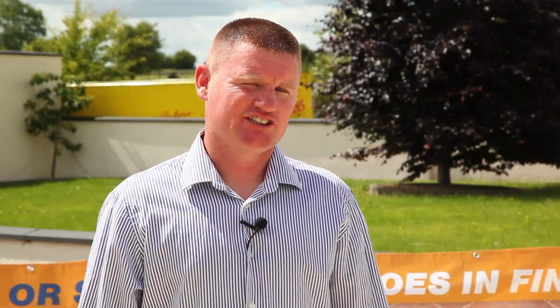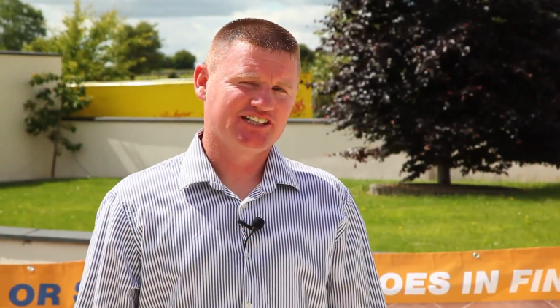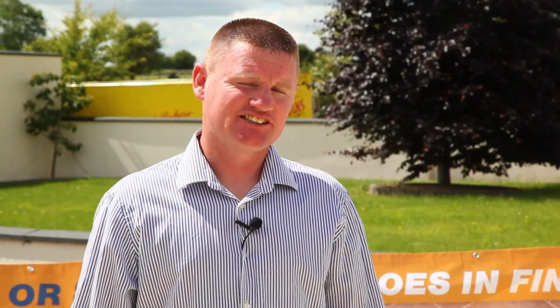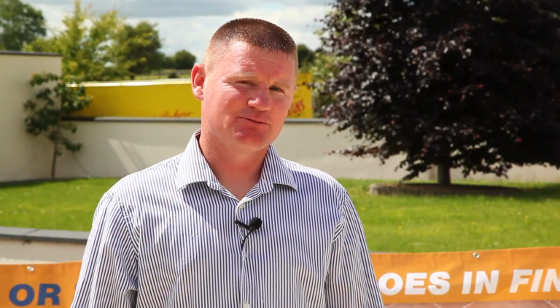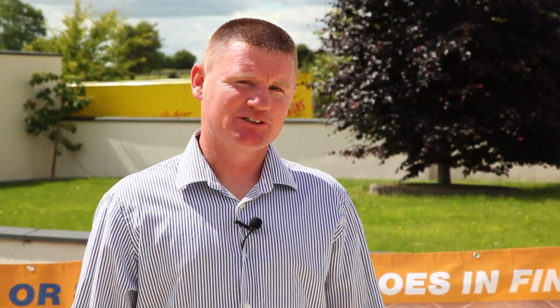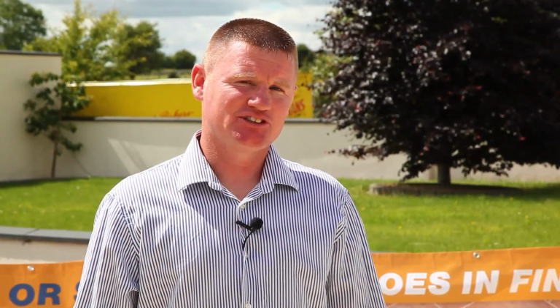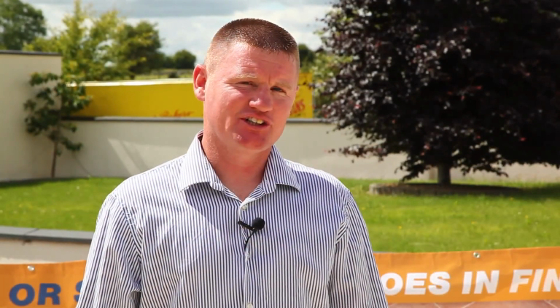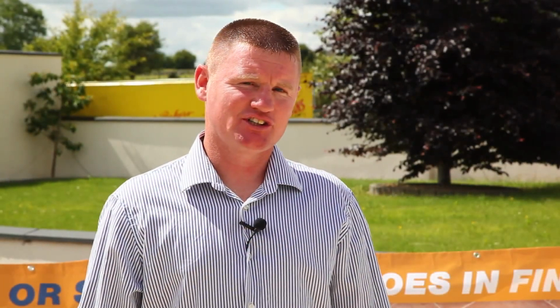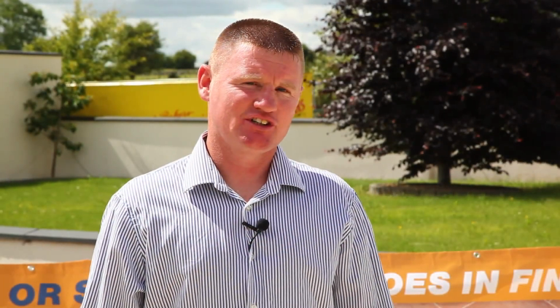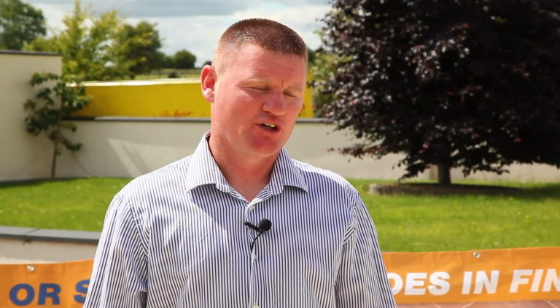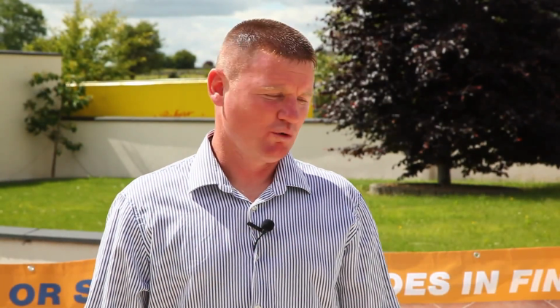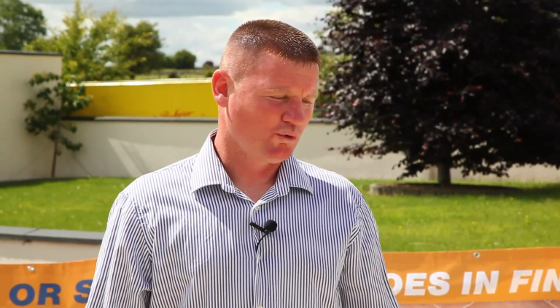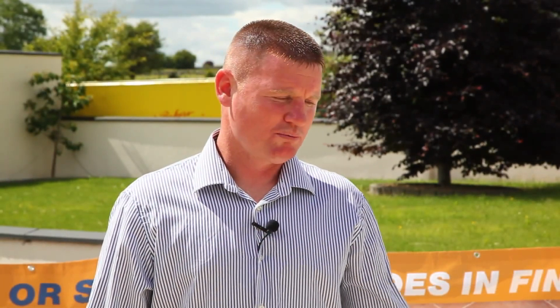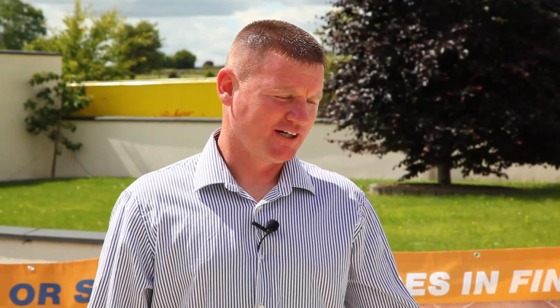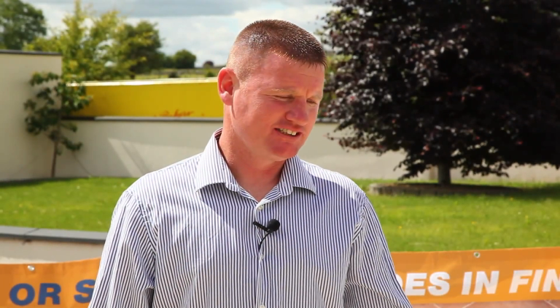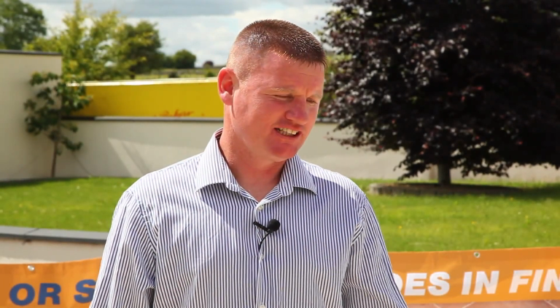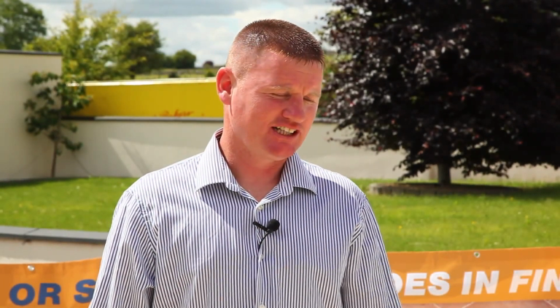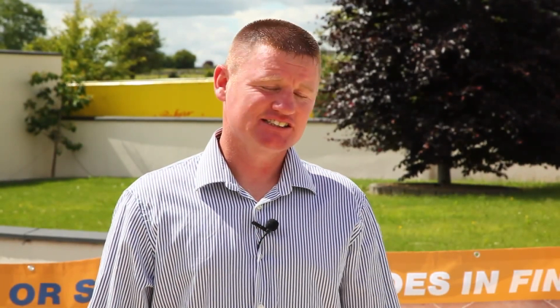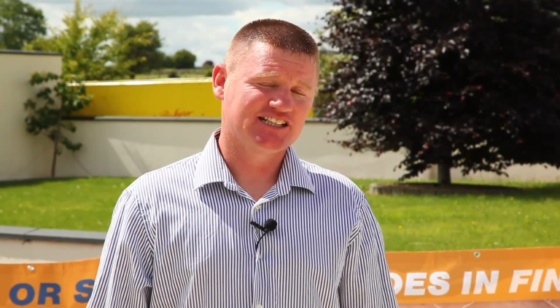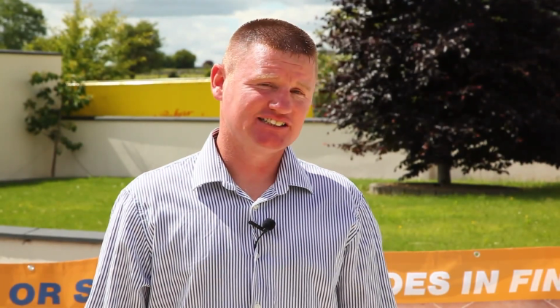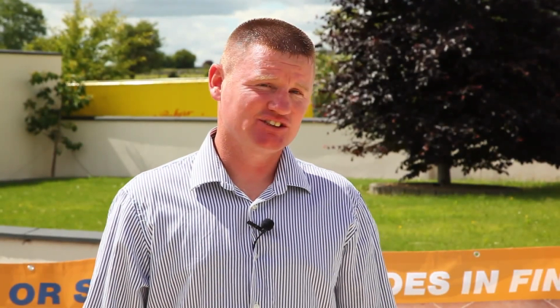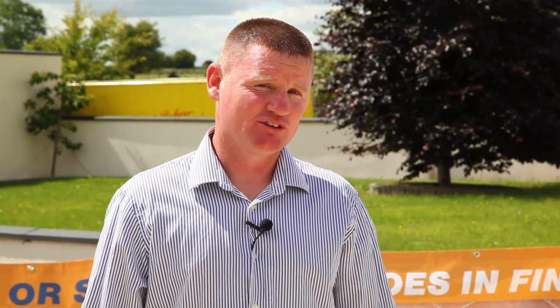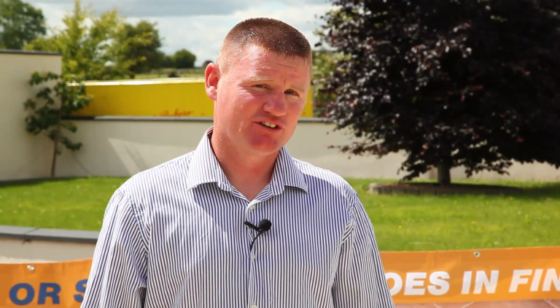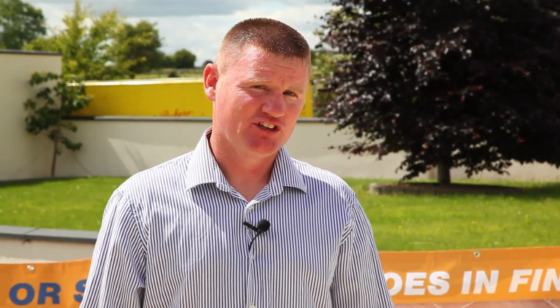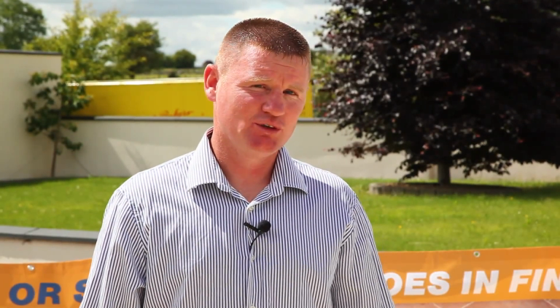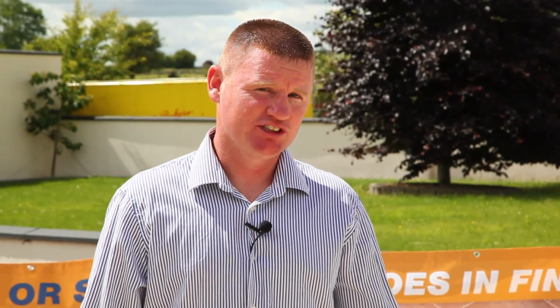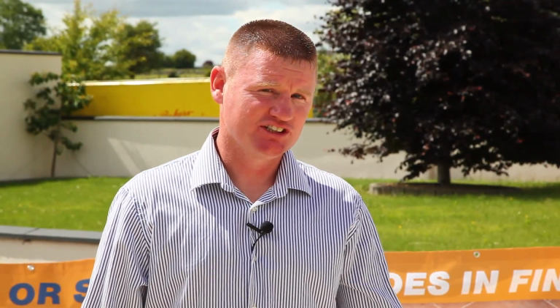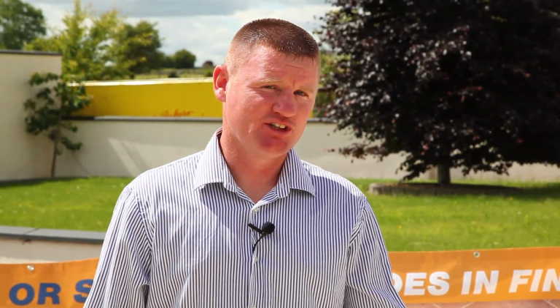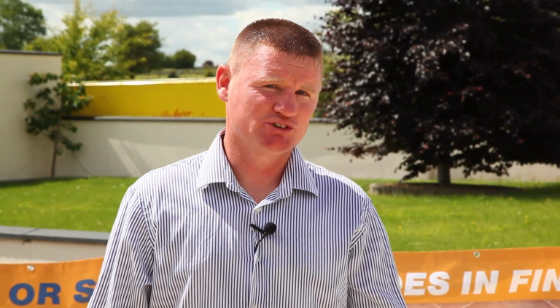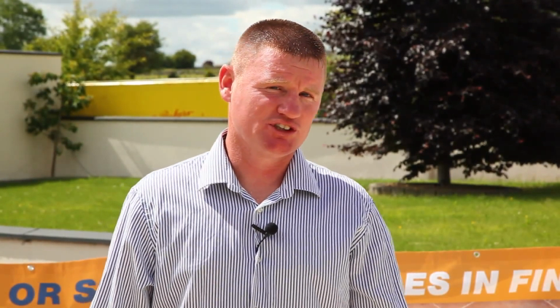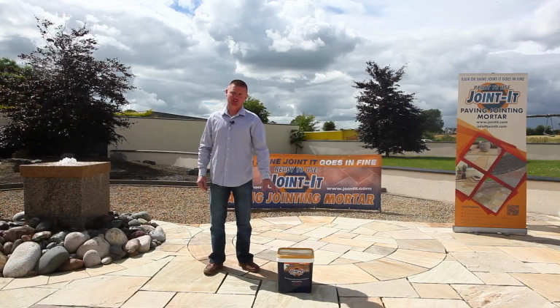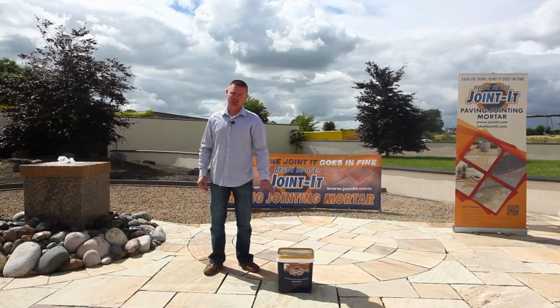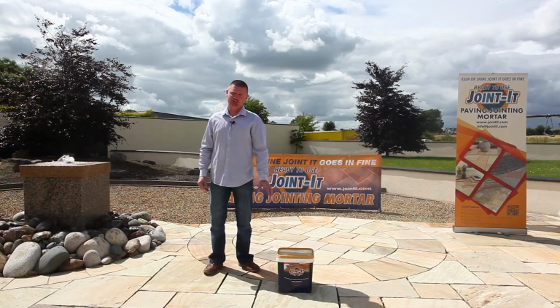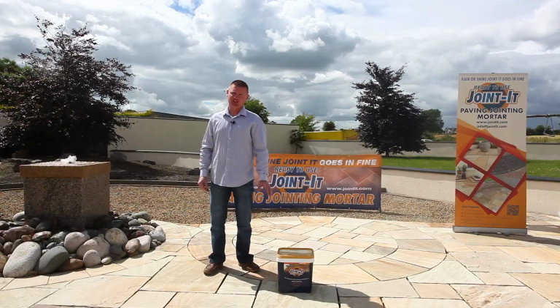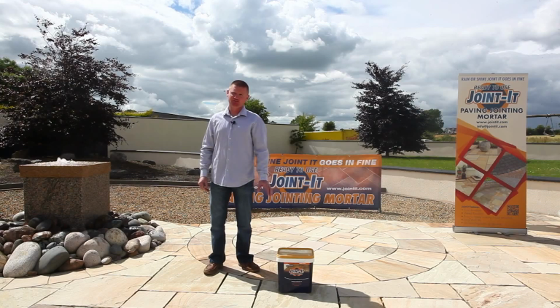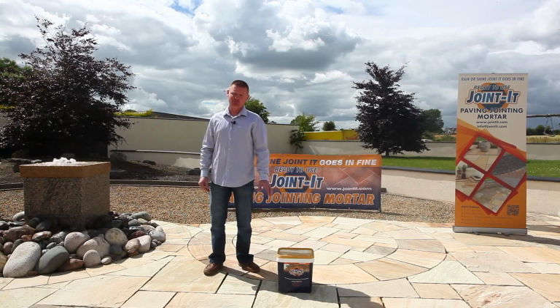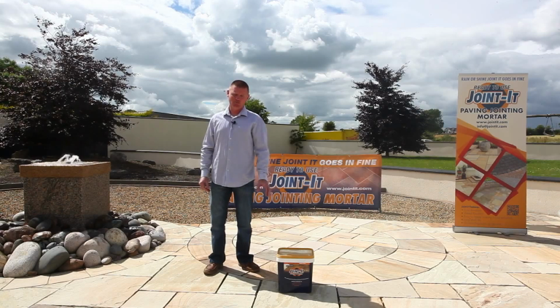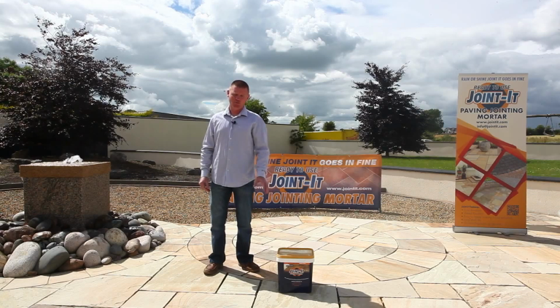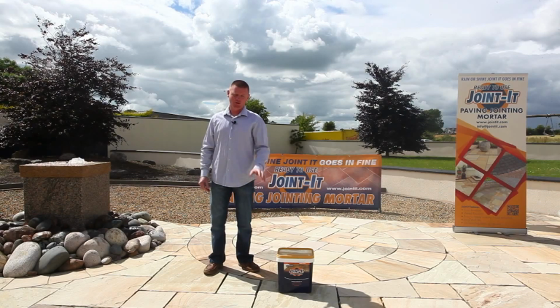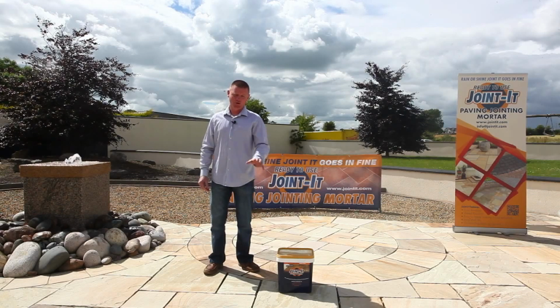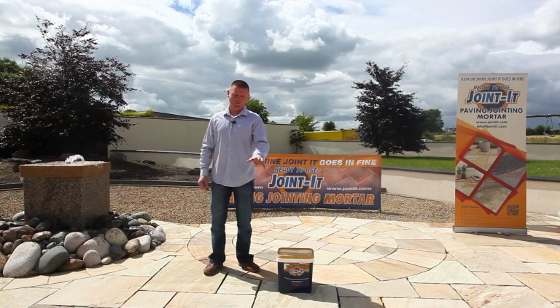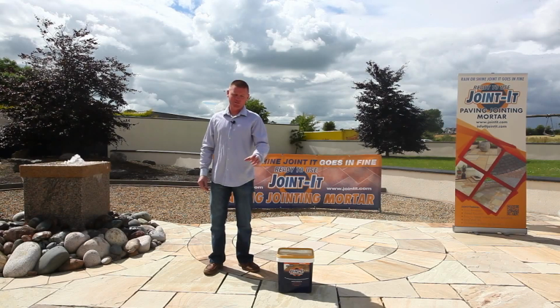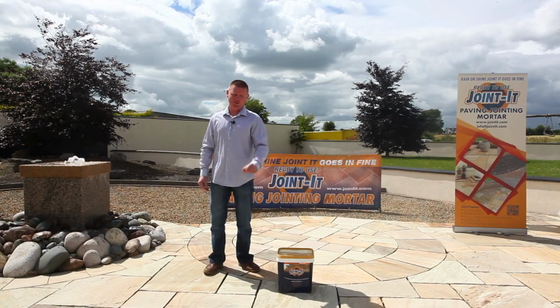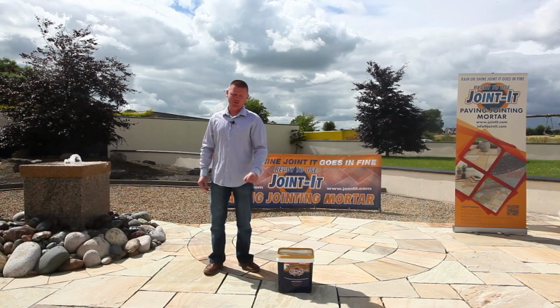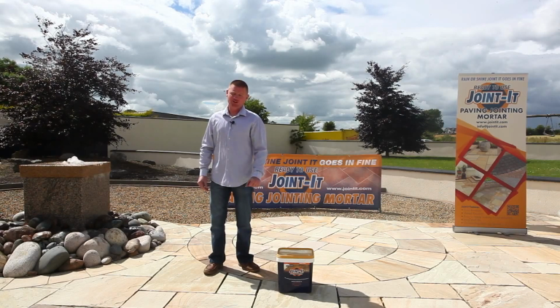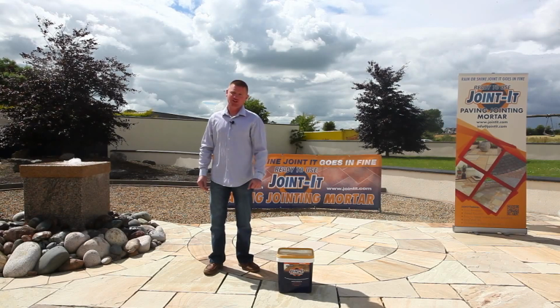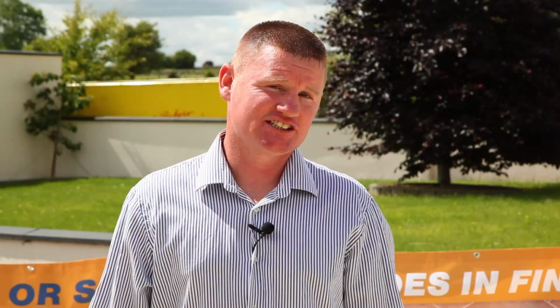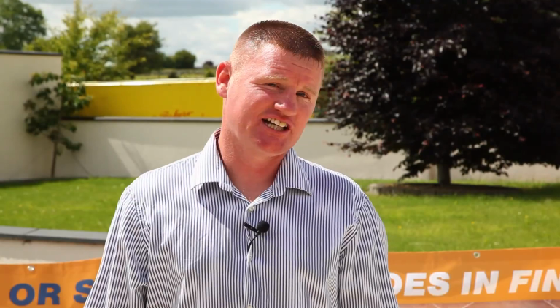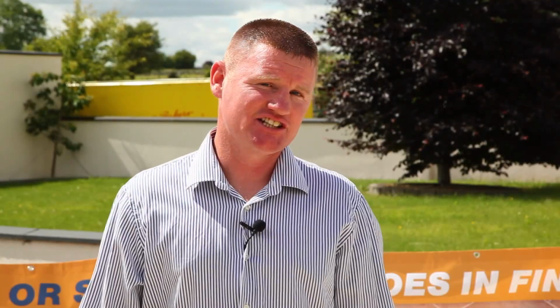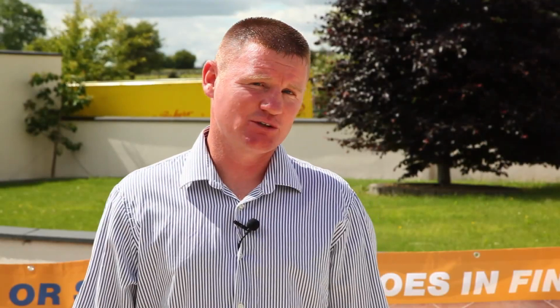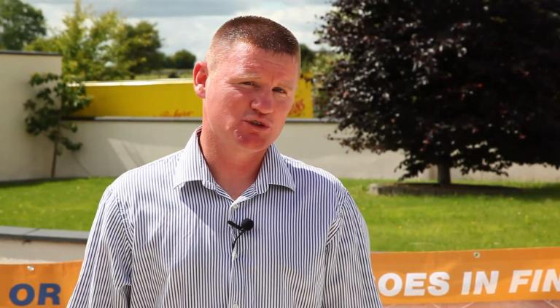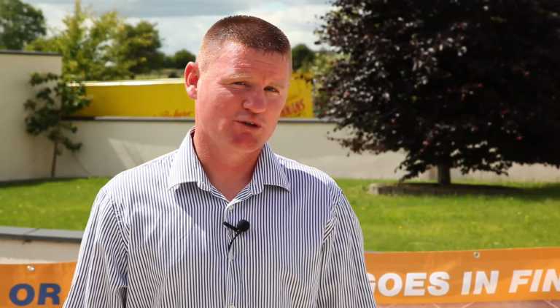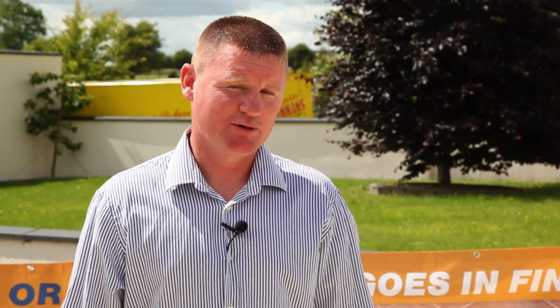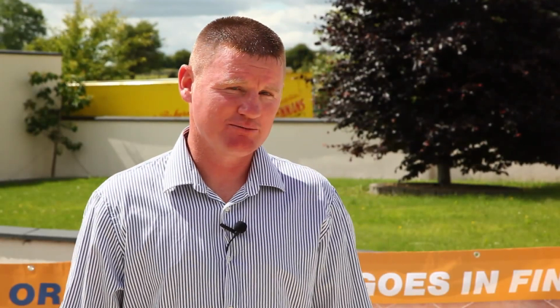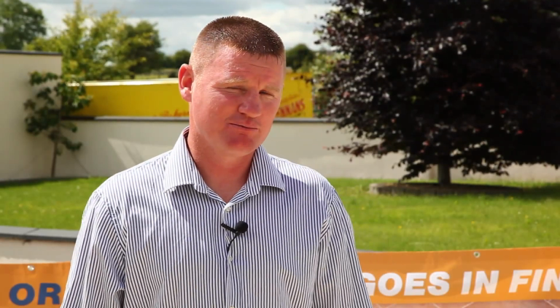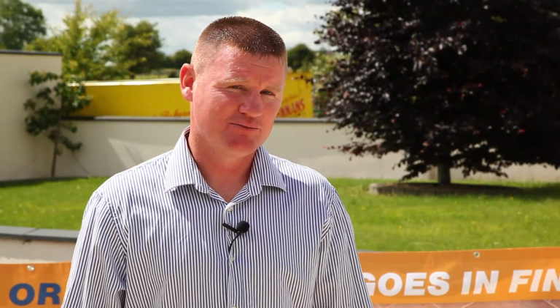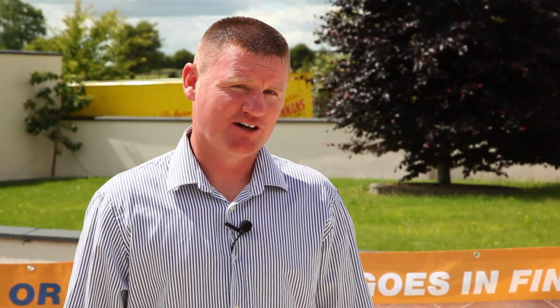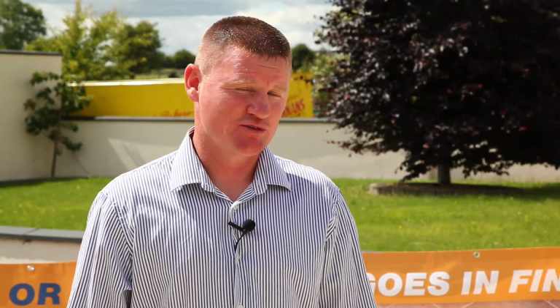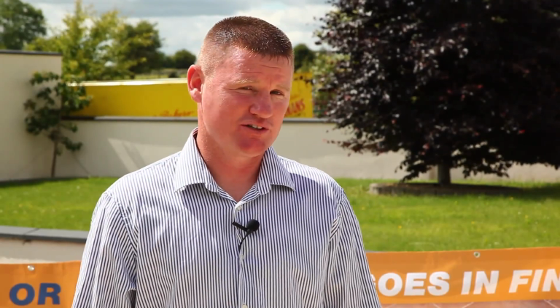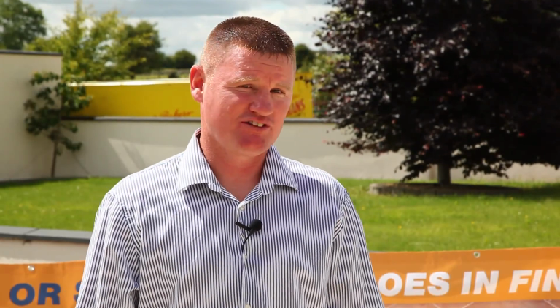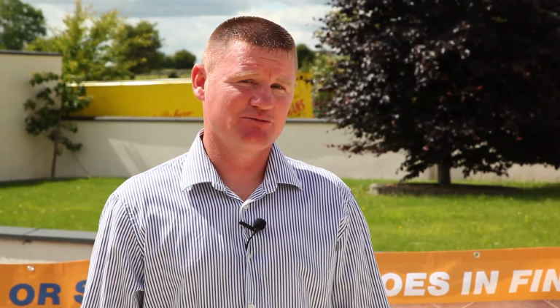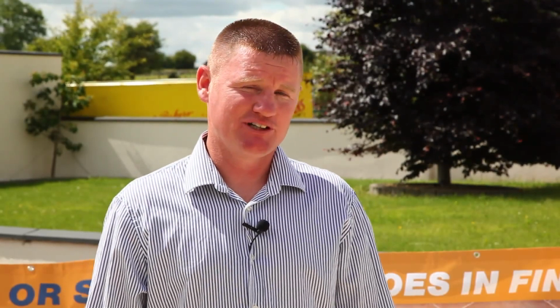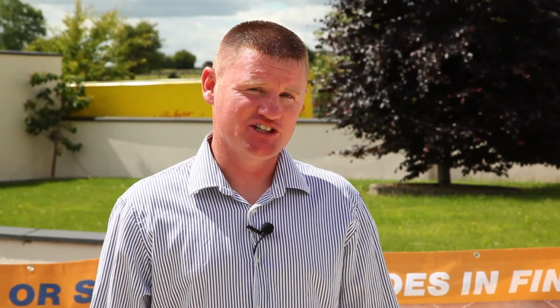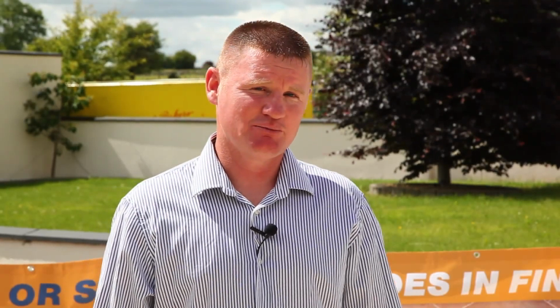Today's demonstration we're pointing sandstone using the neutral Jointit. We've had all our joints cleaned out to a minimum of 25 mm deep.